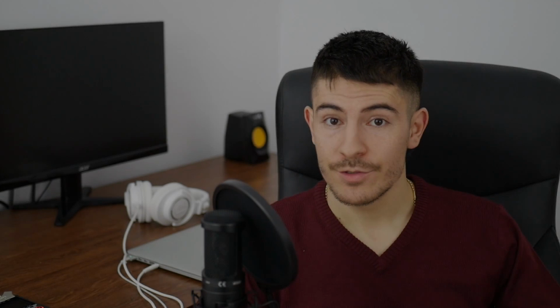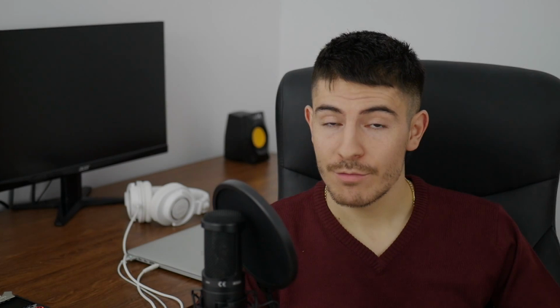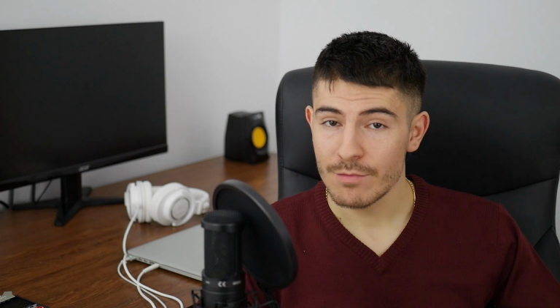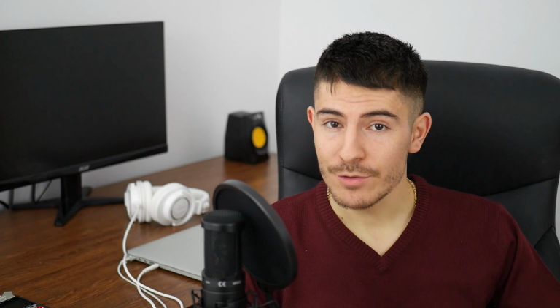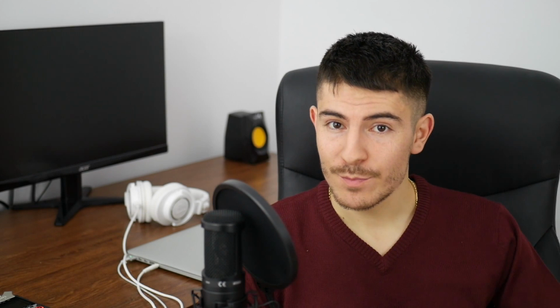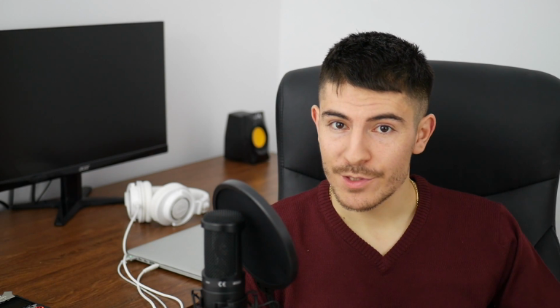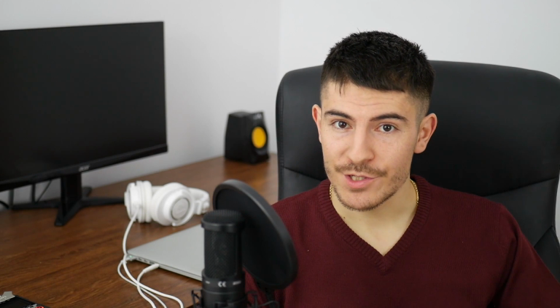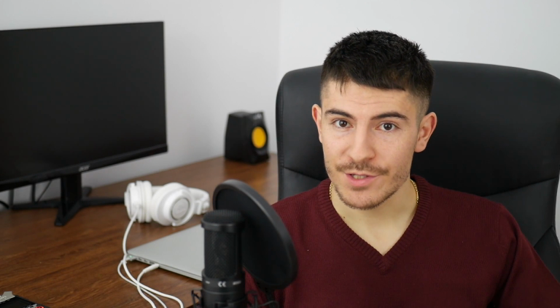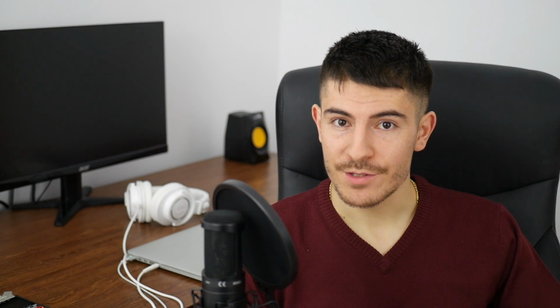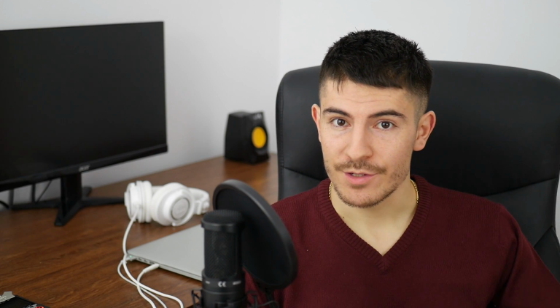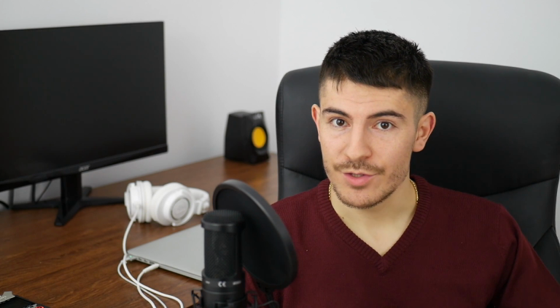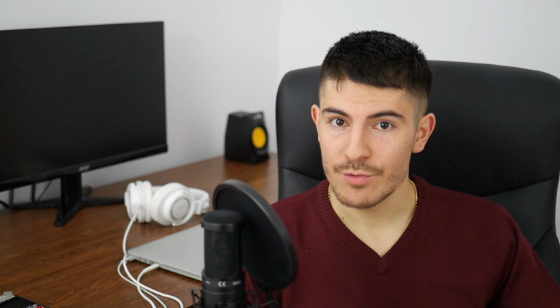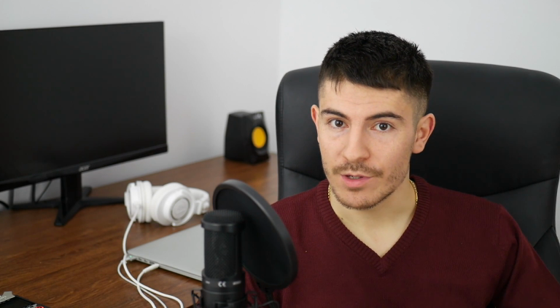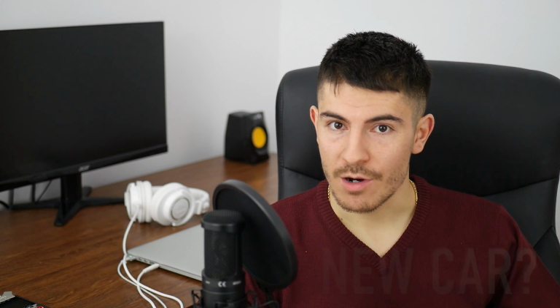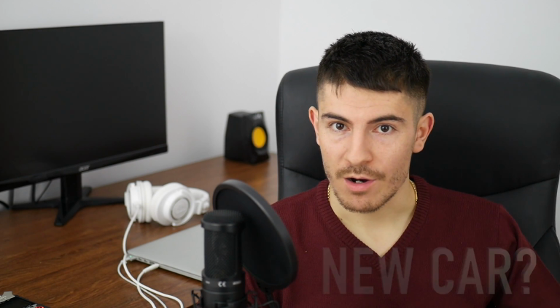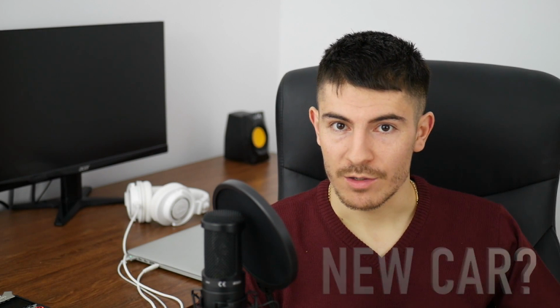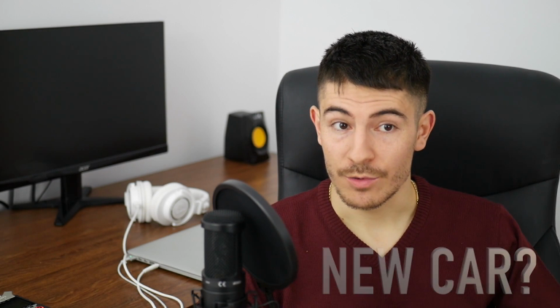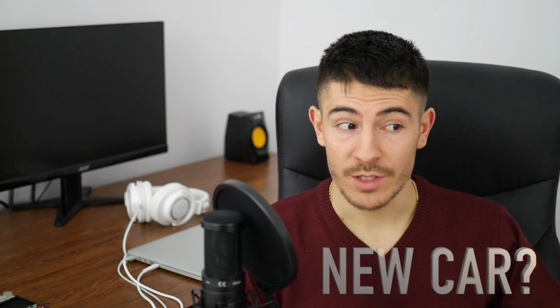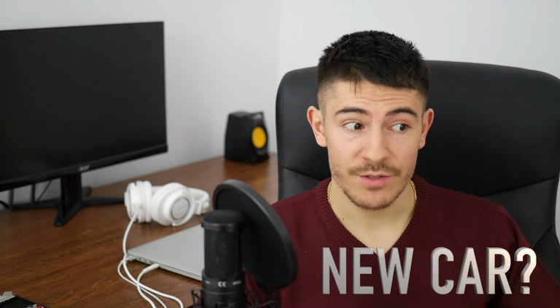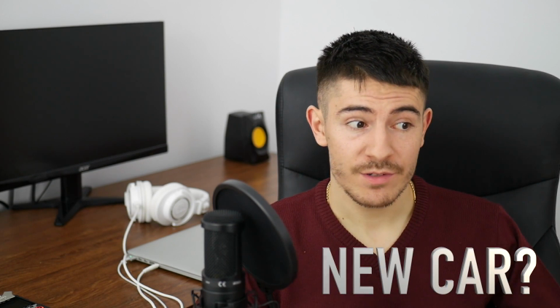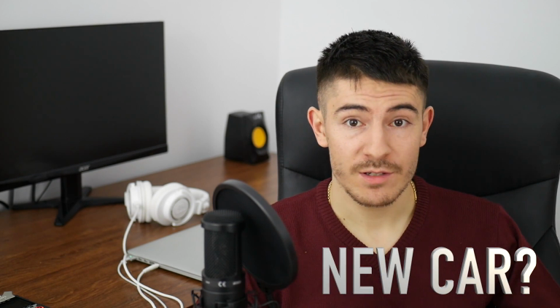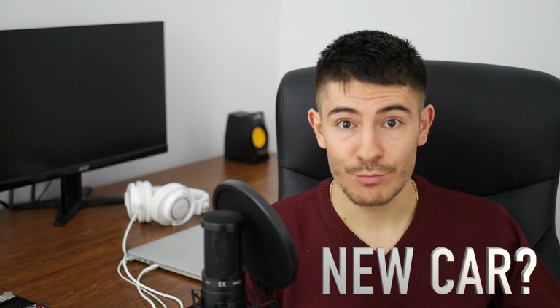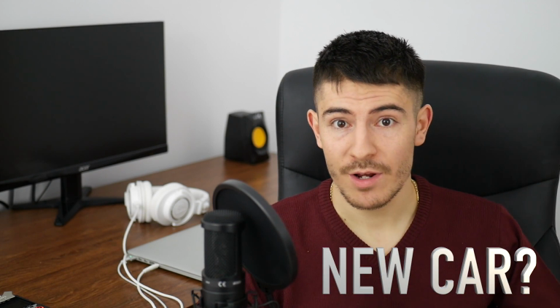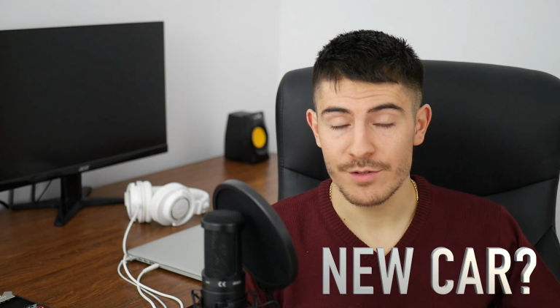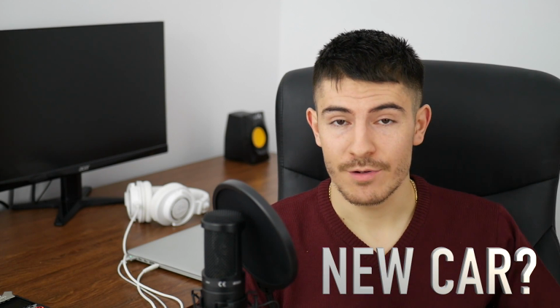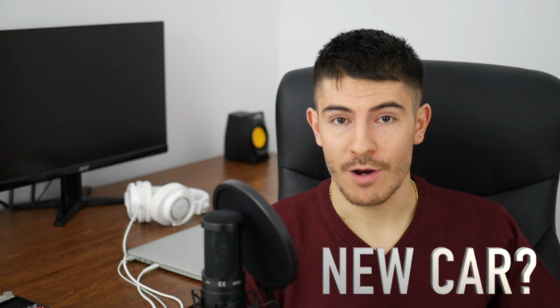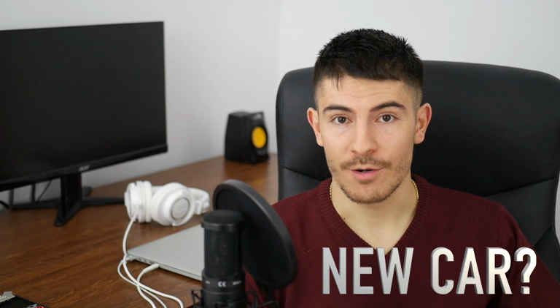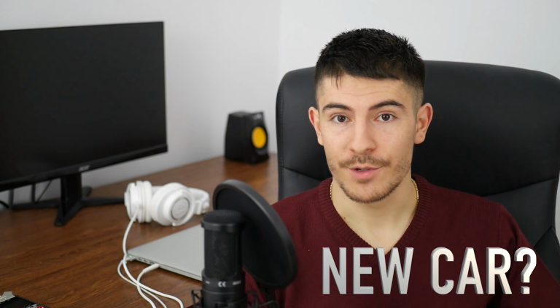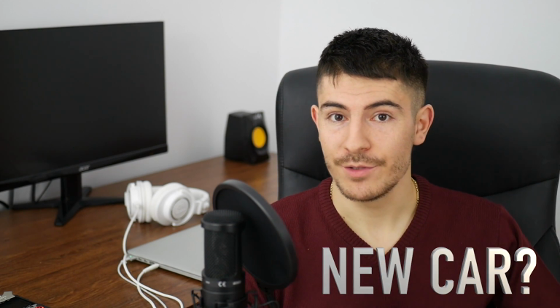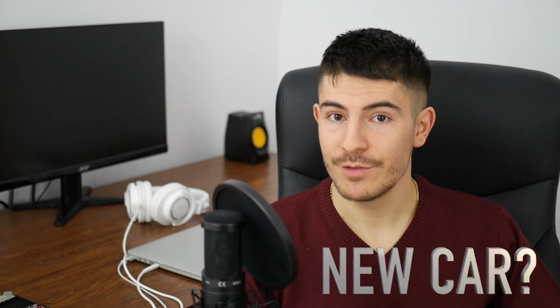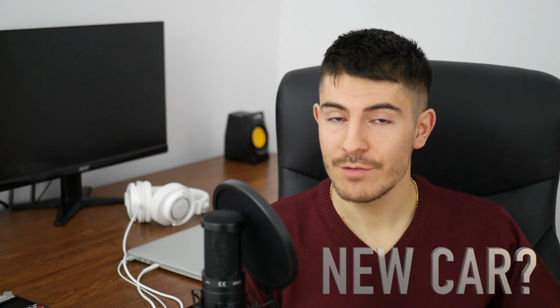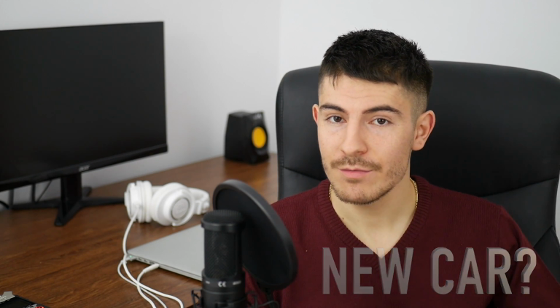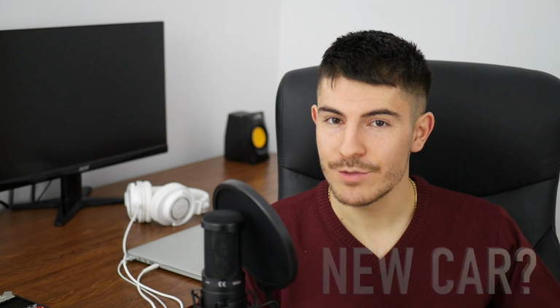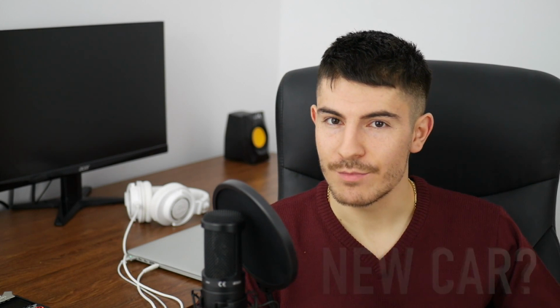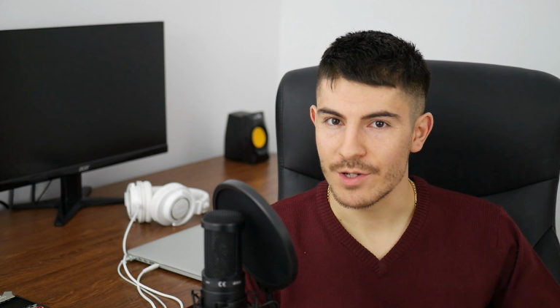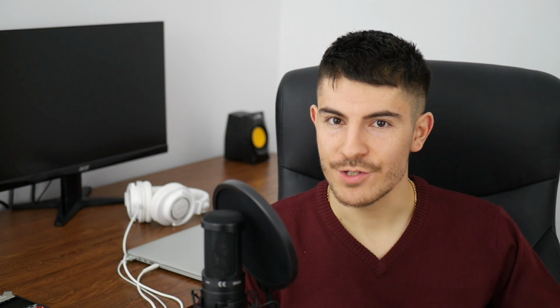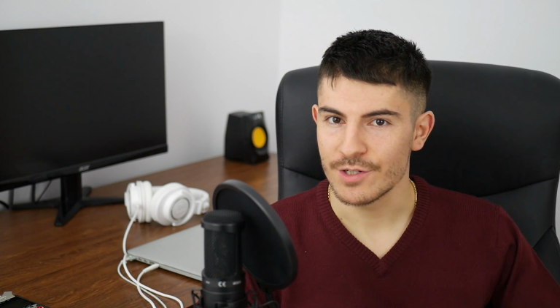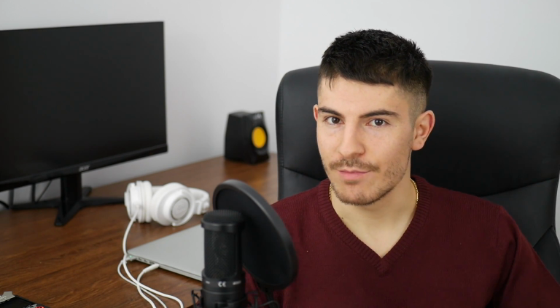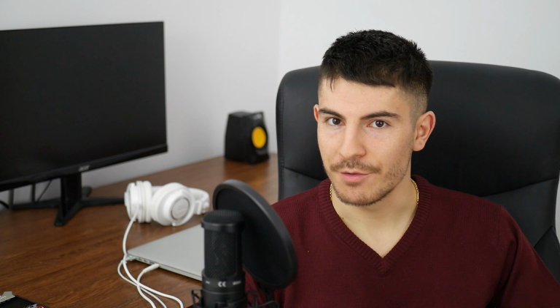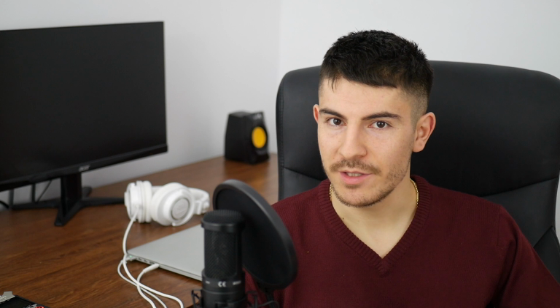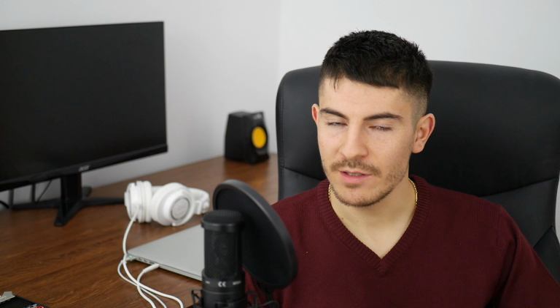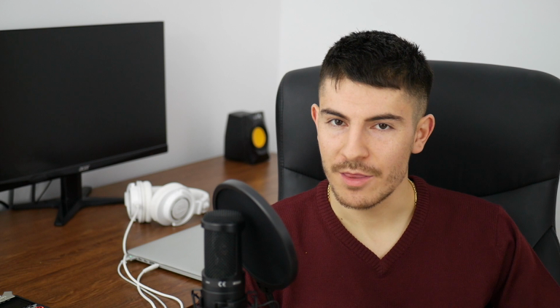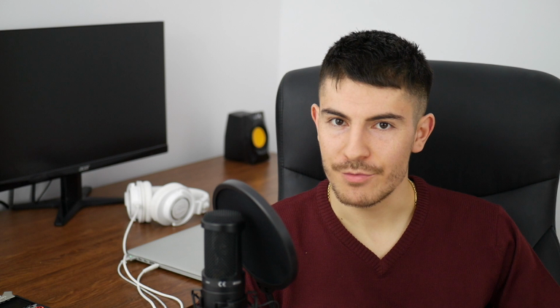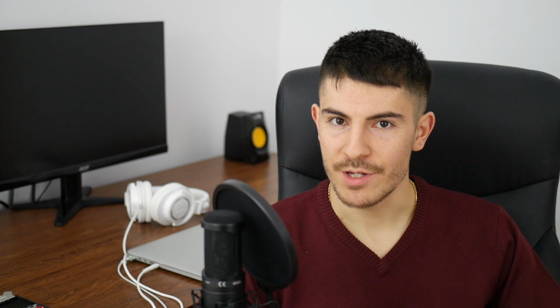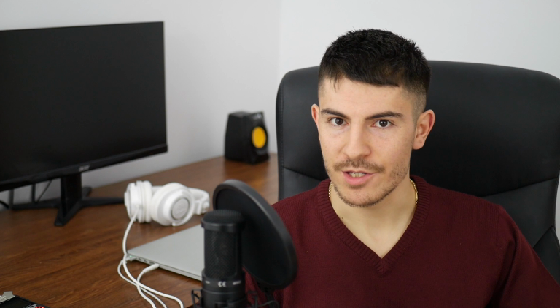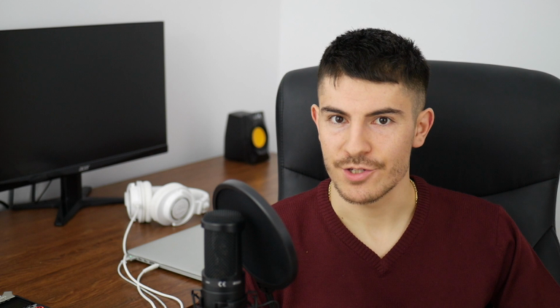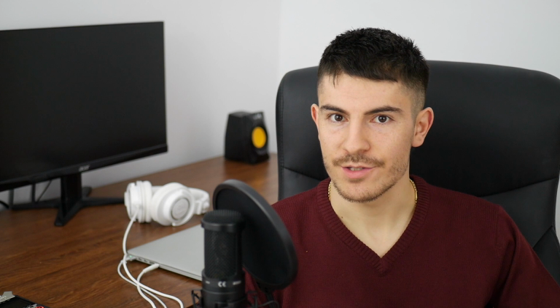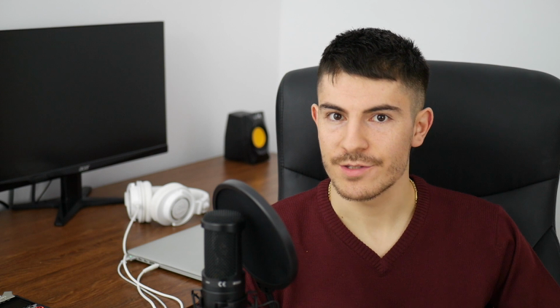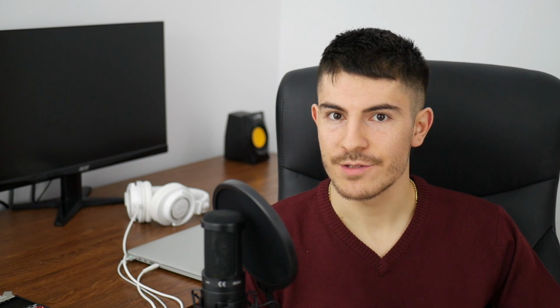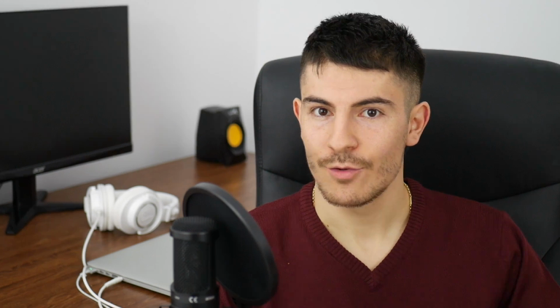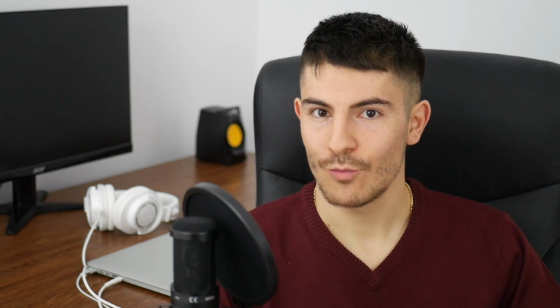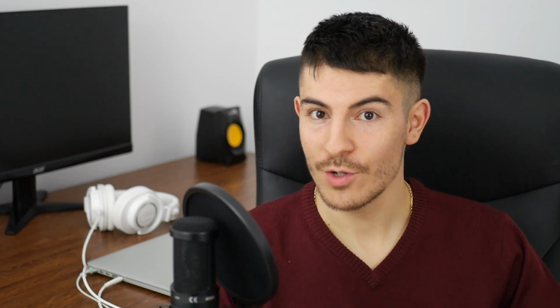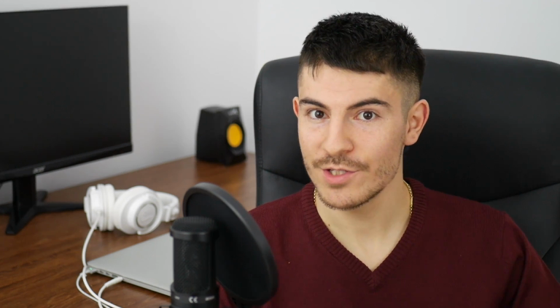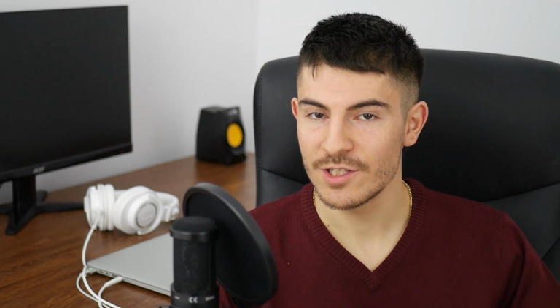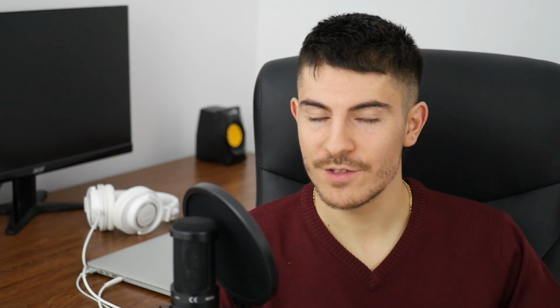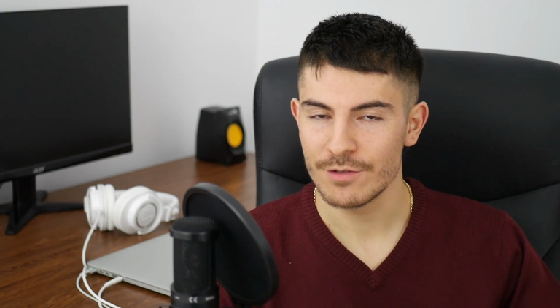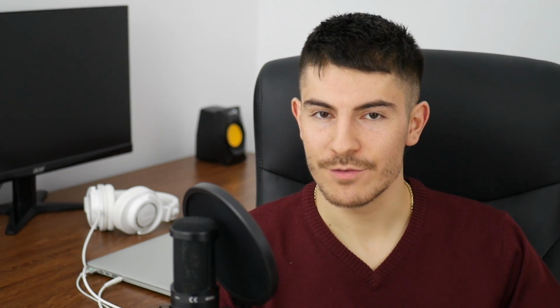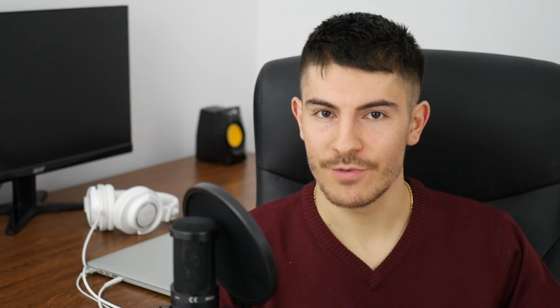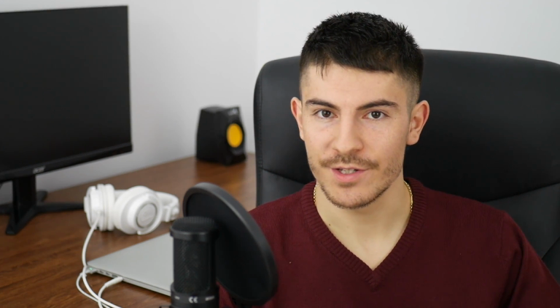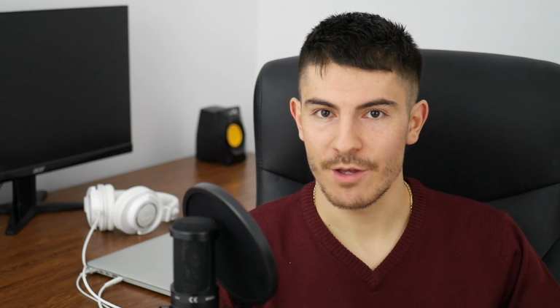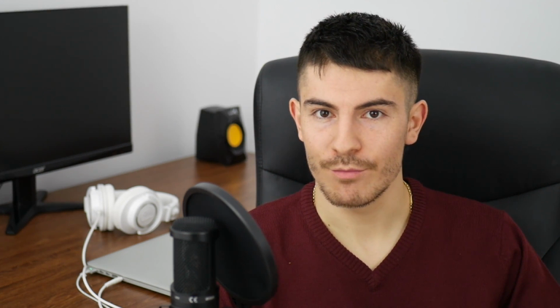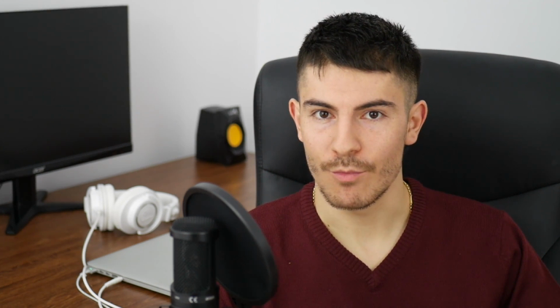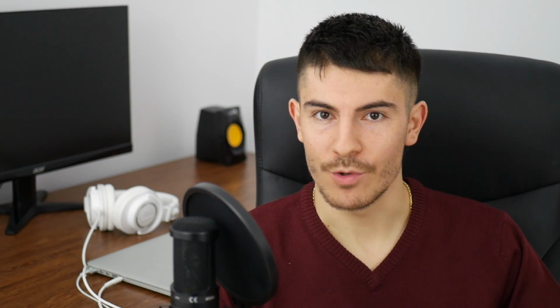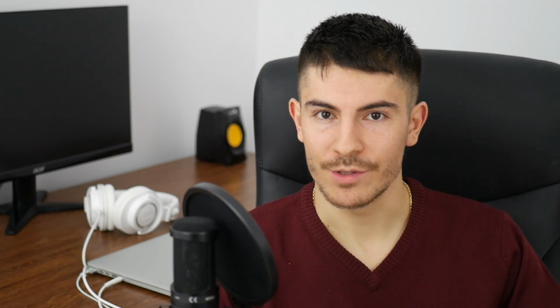So you want to purchase a newer car or even a brand new car but you don't know too much about inline-3 engines? Watch this video to find out more.